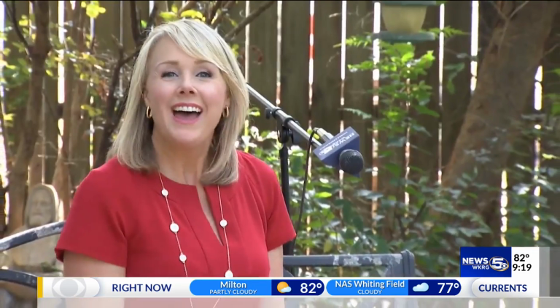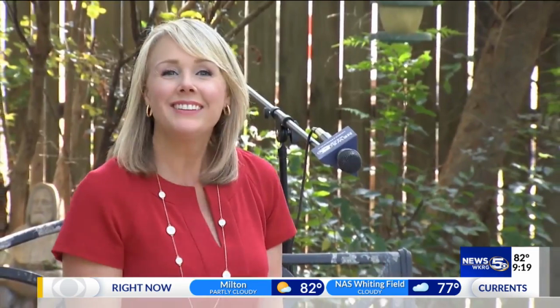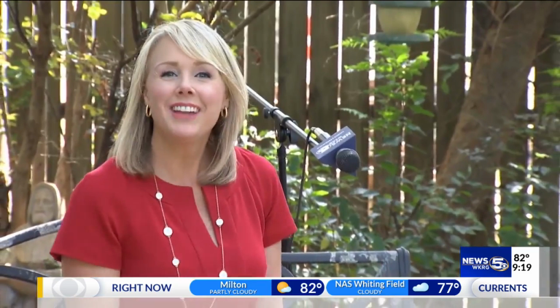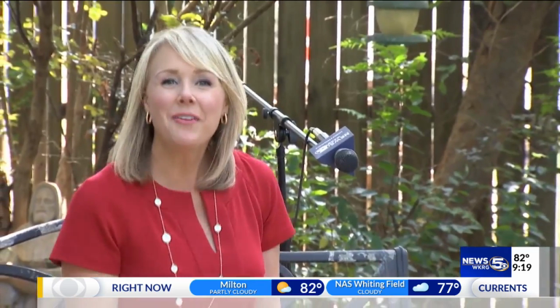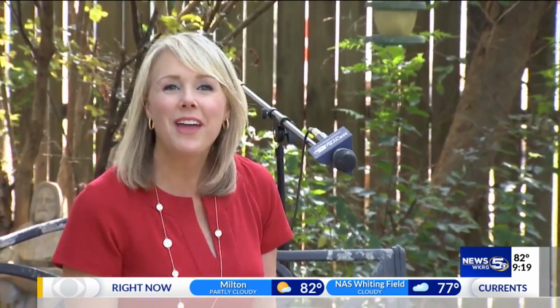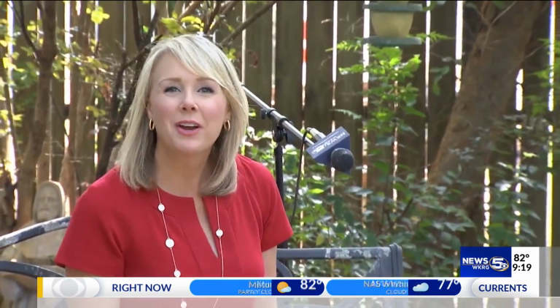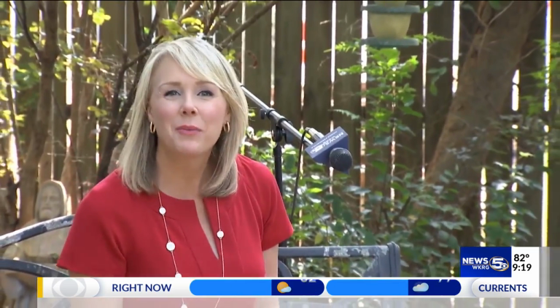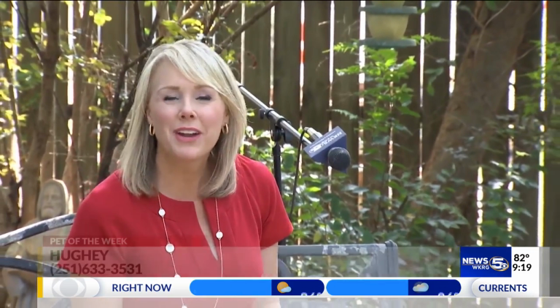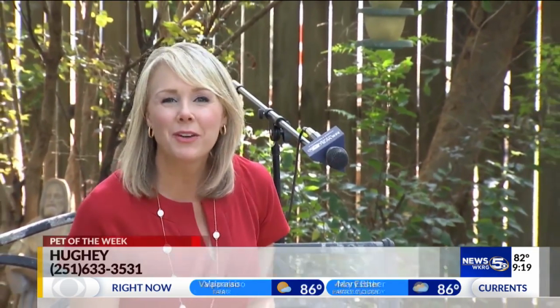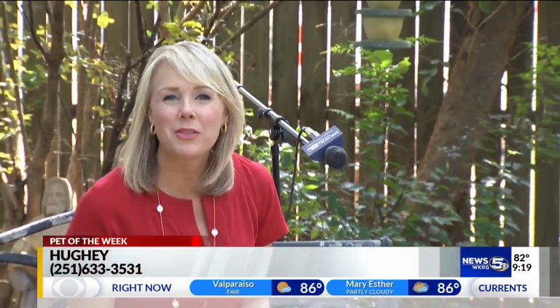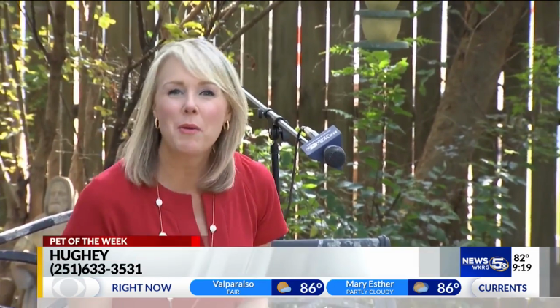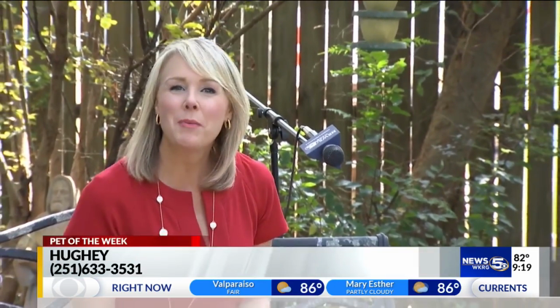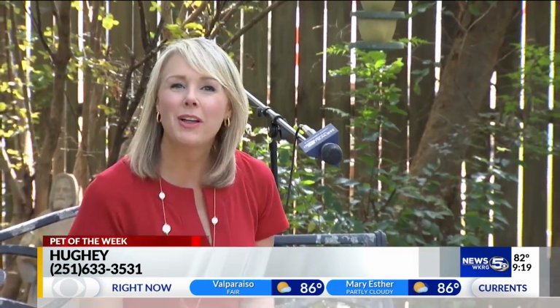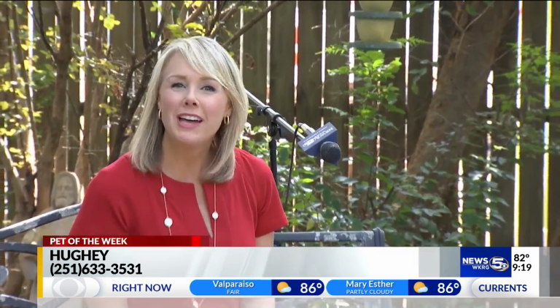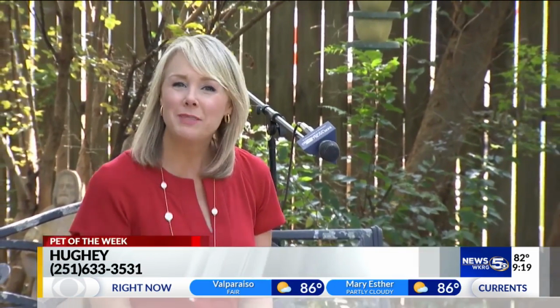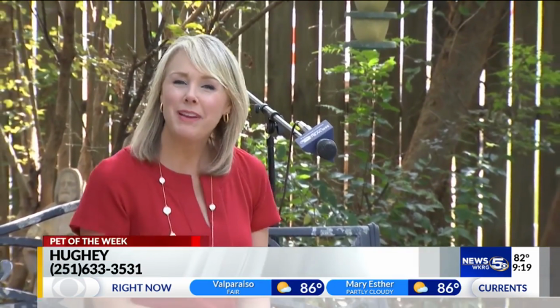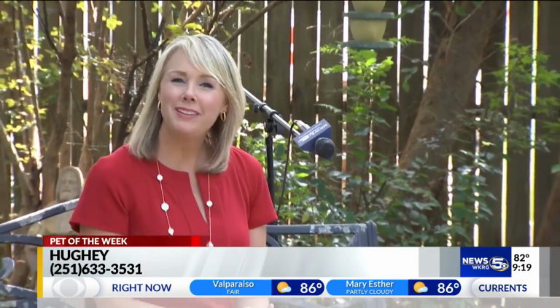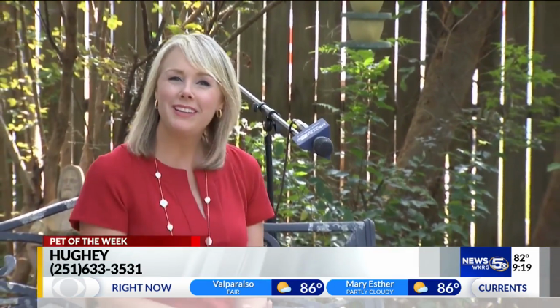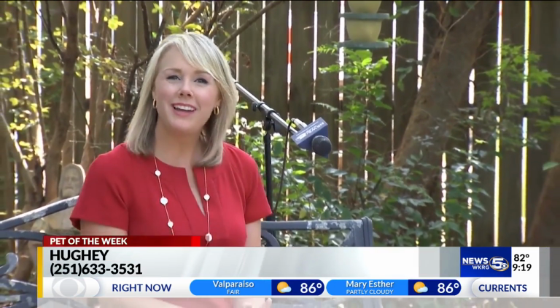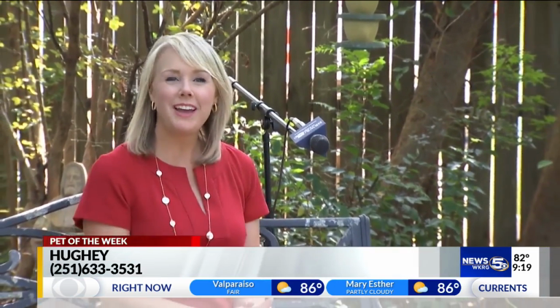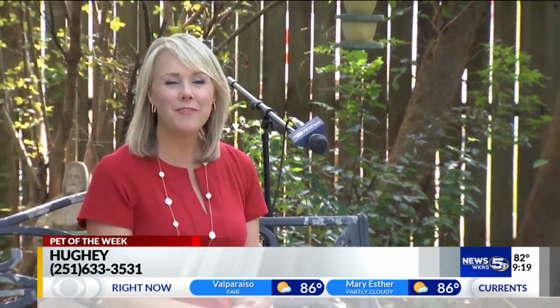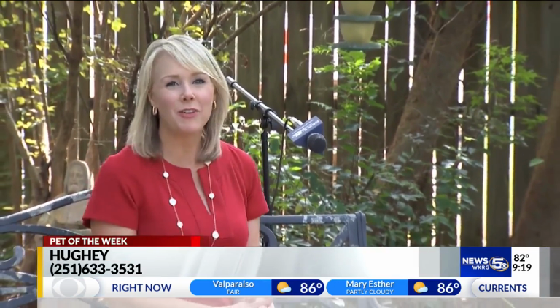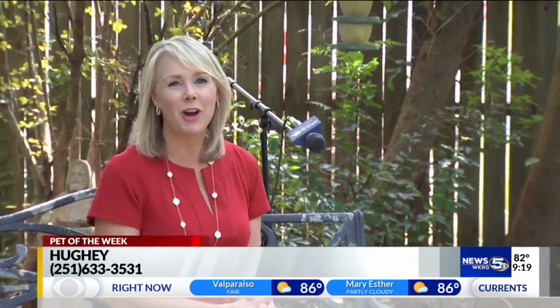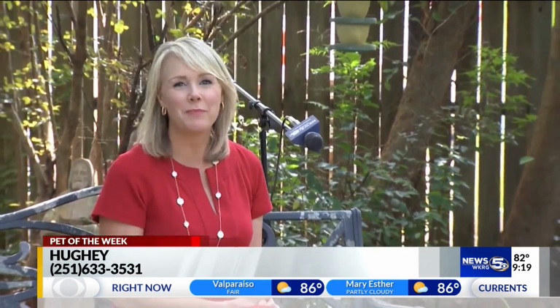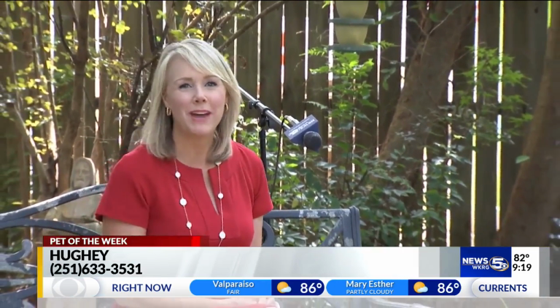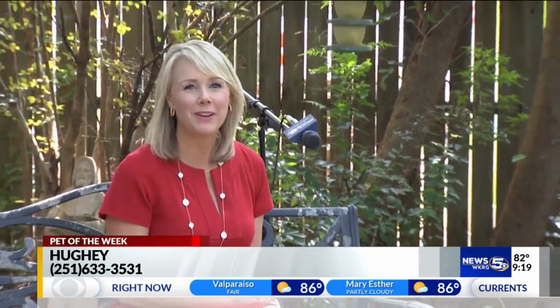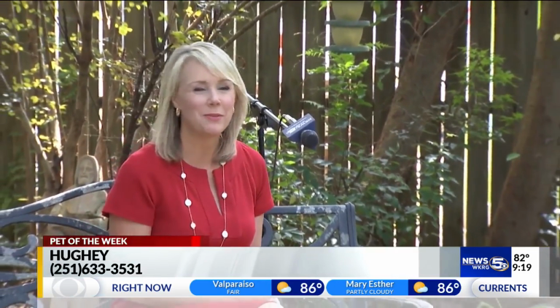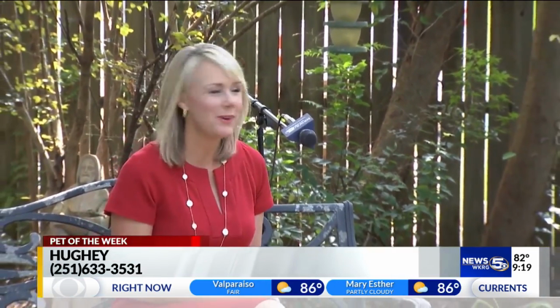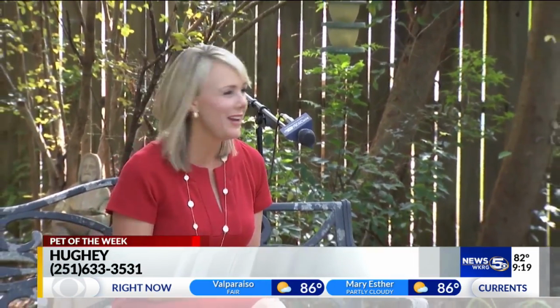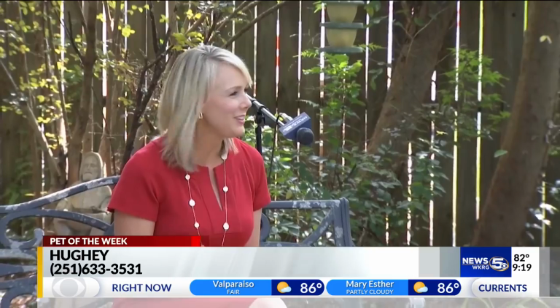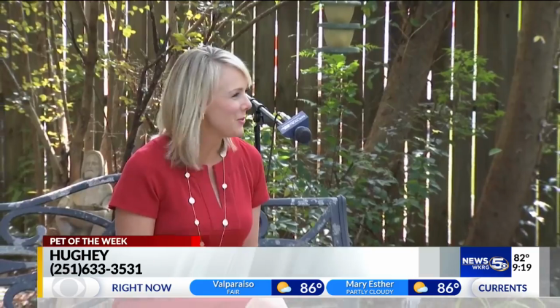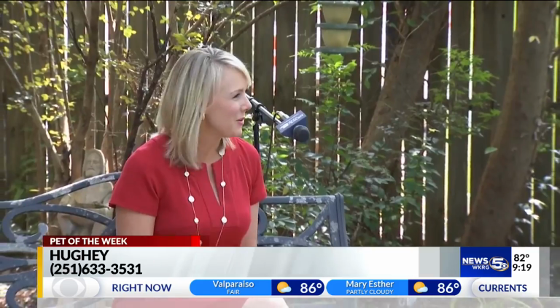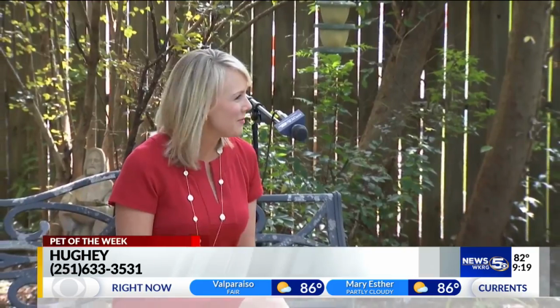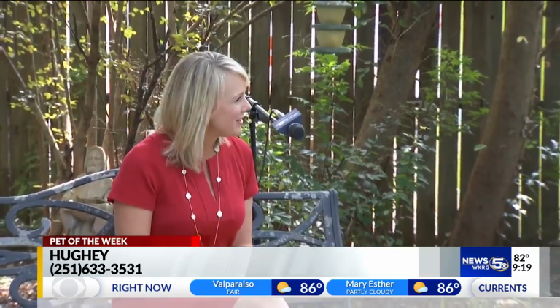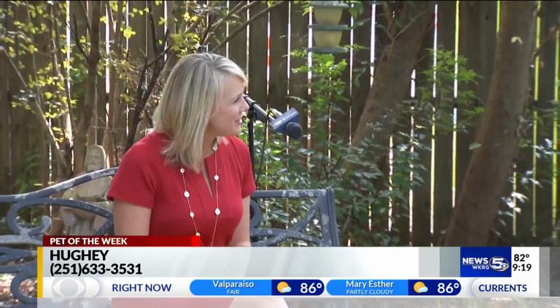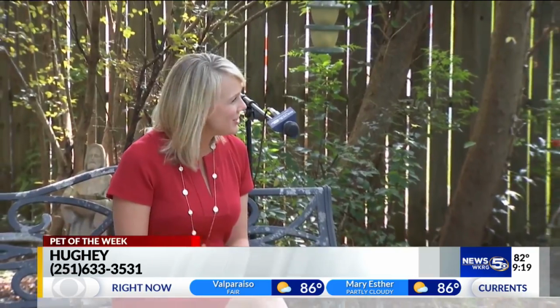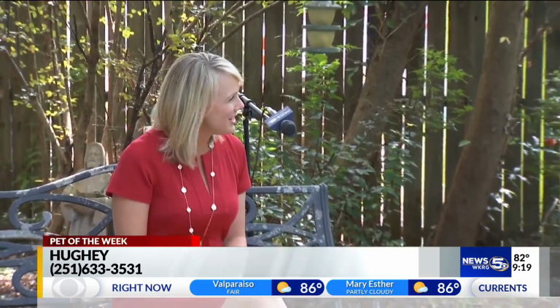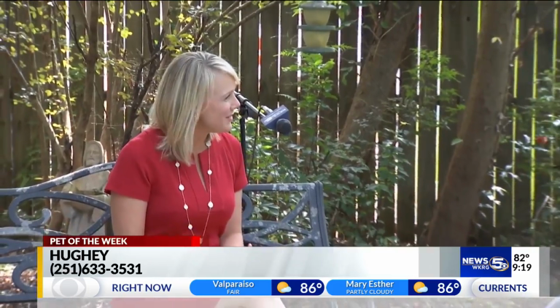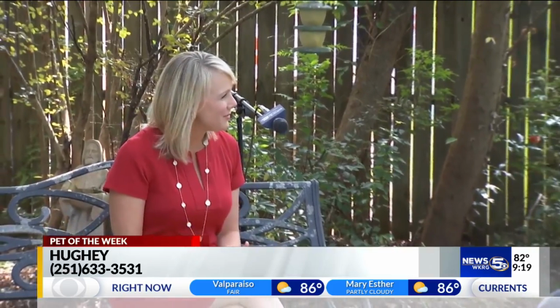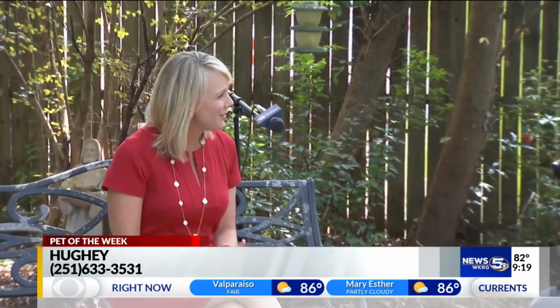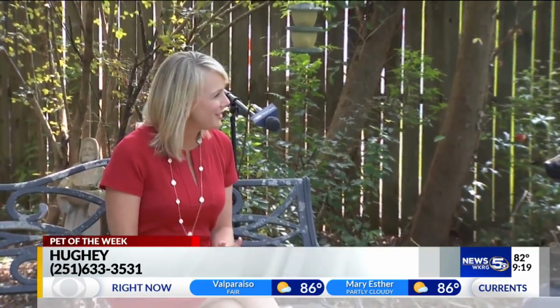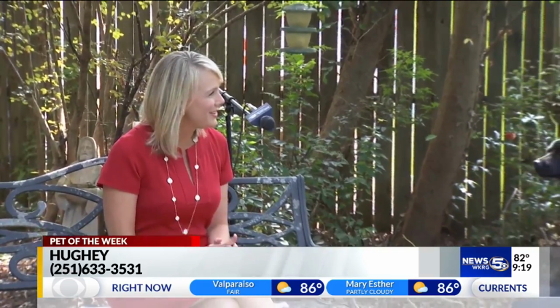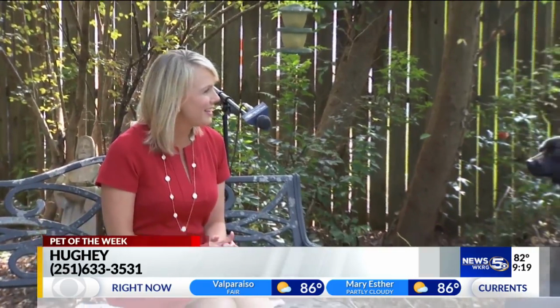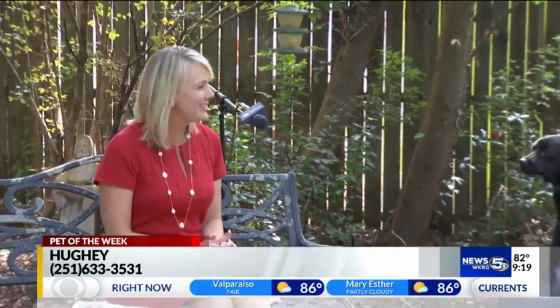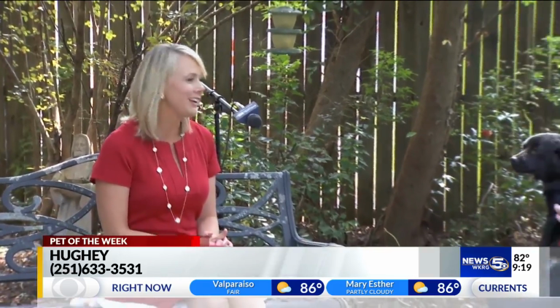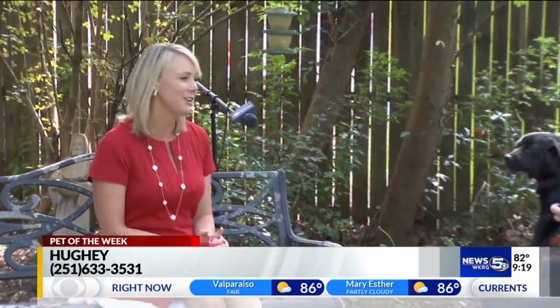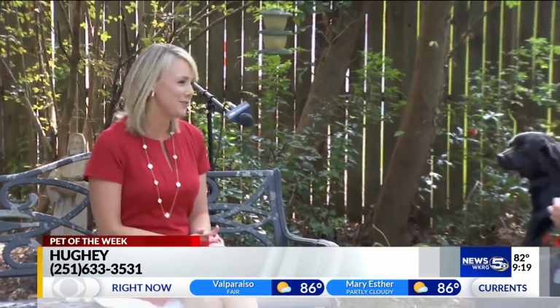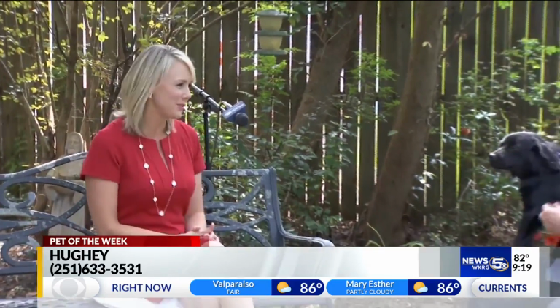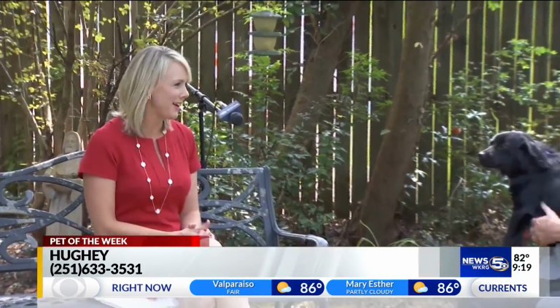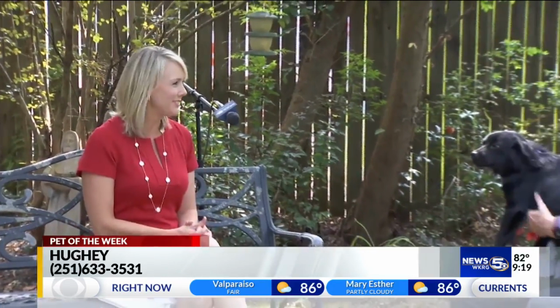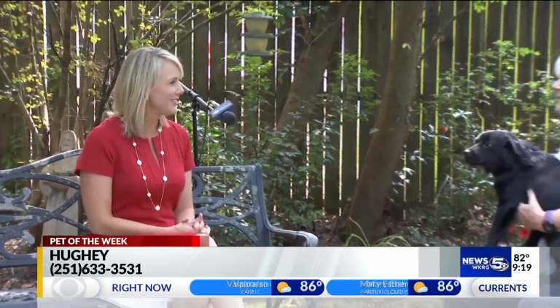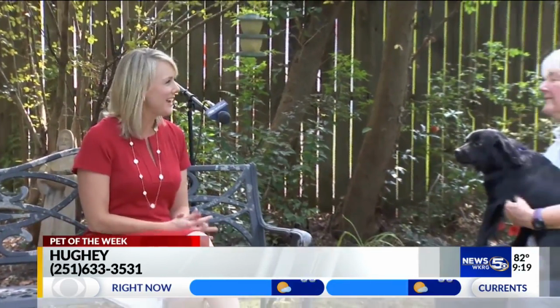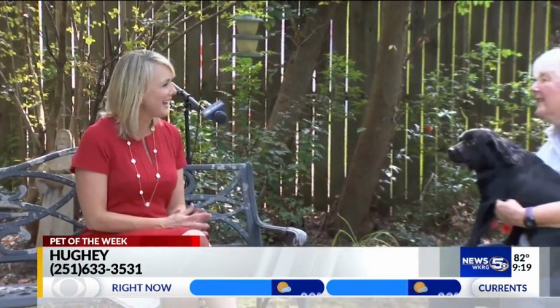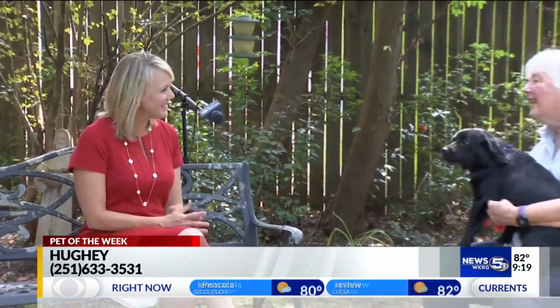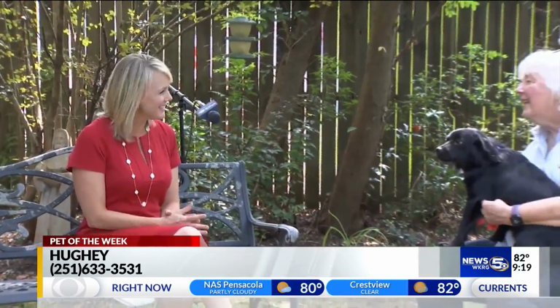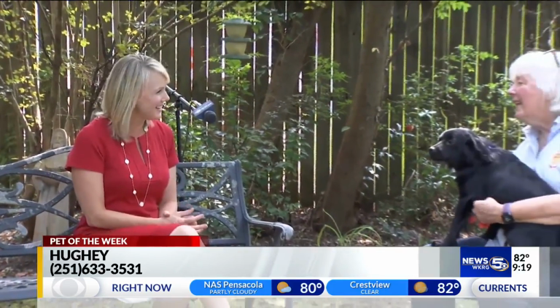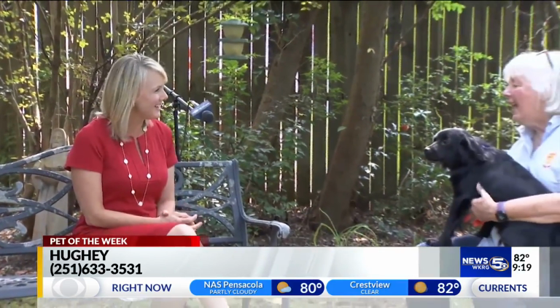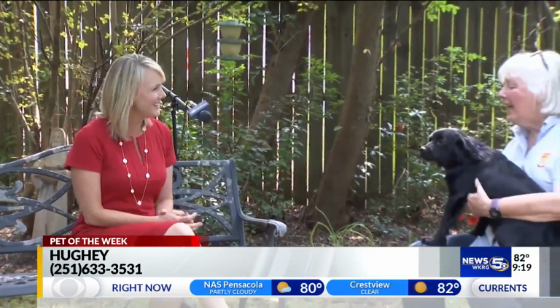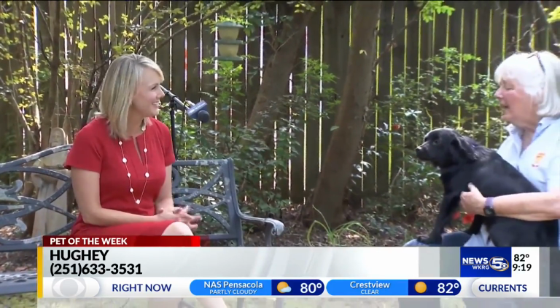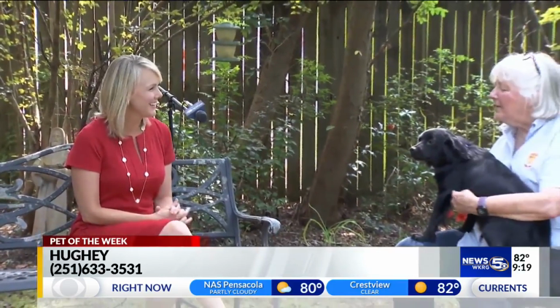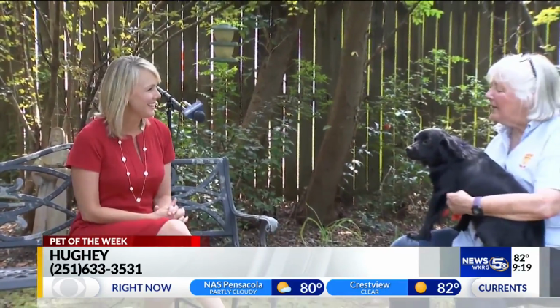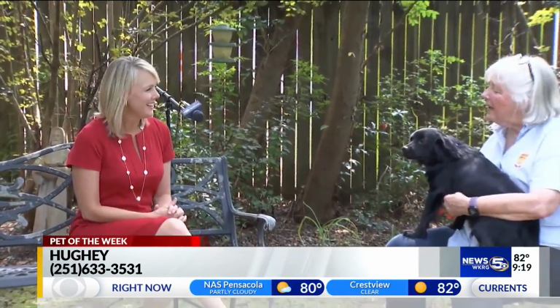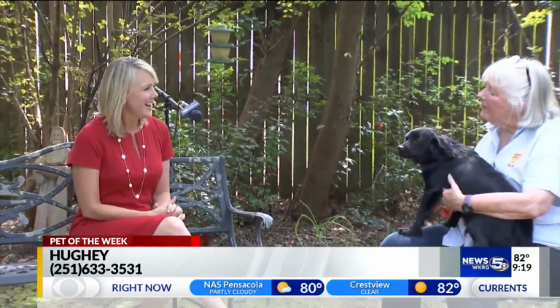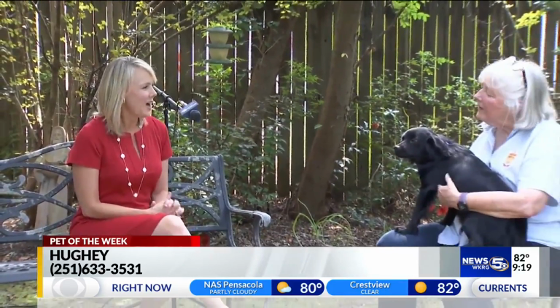Hello there. We're here at the Mobile SPCA for our pet of the week. Joining me is Janine Woods, the executive director. Hey, Janine. Hello, Devin.